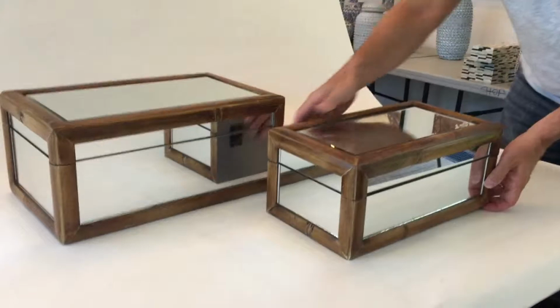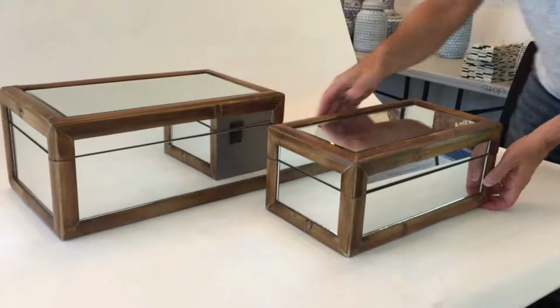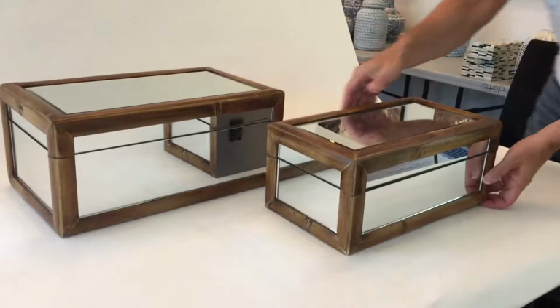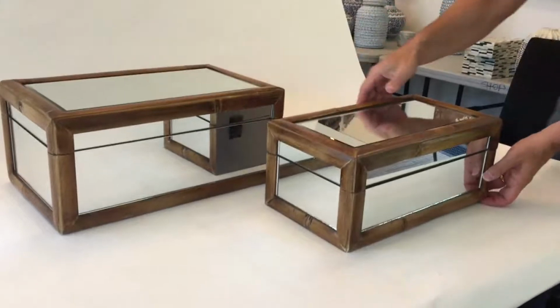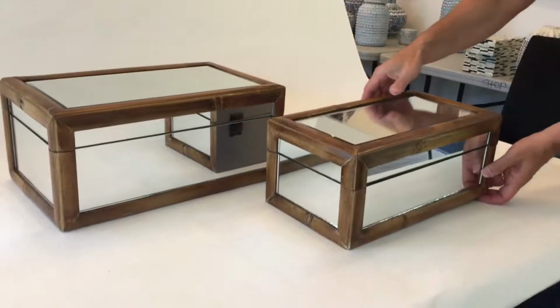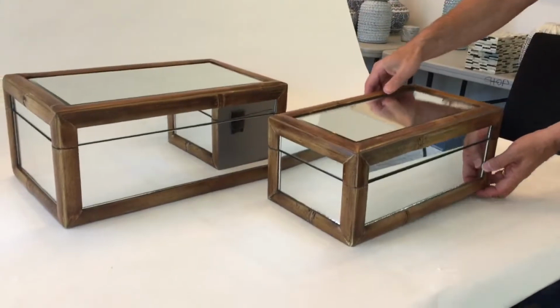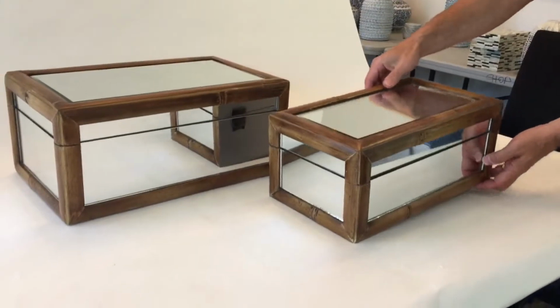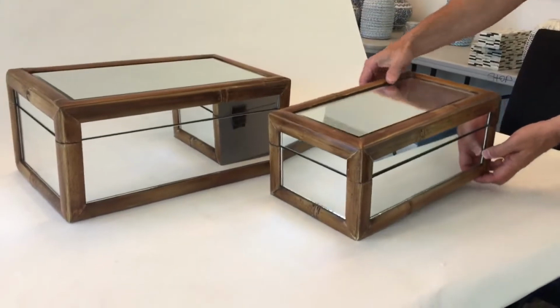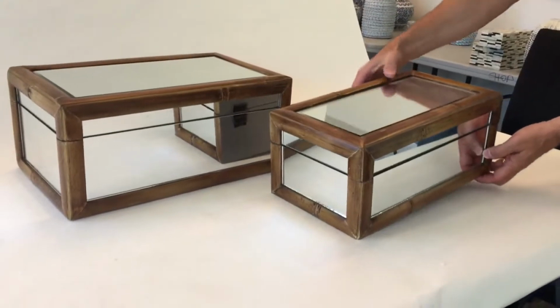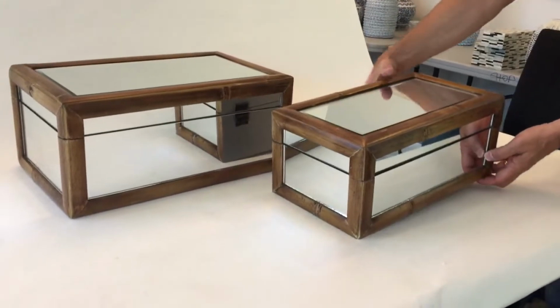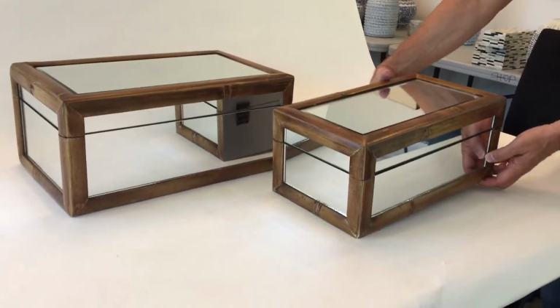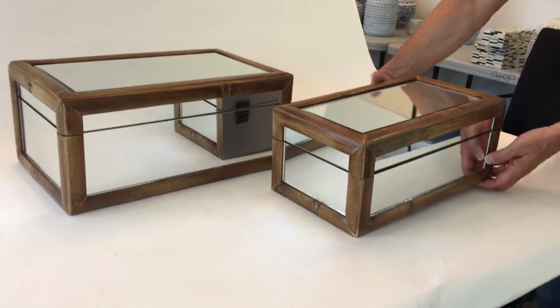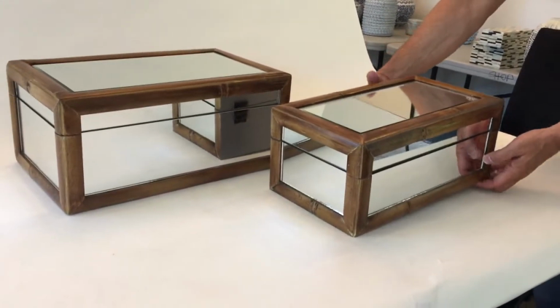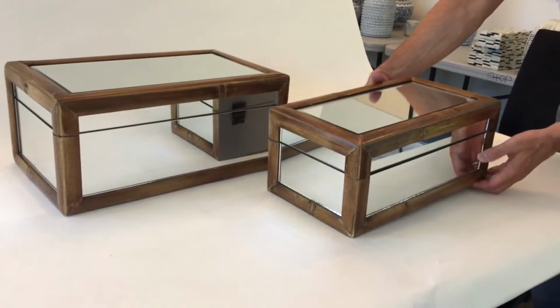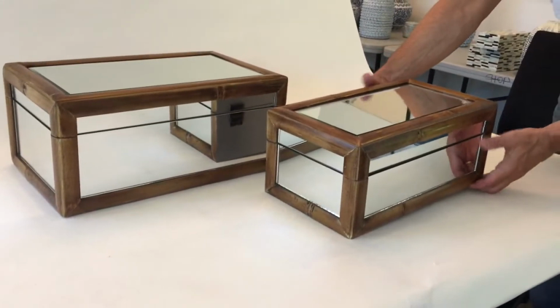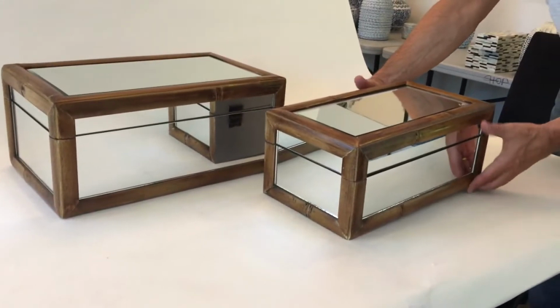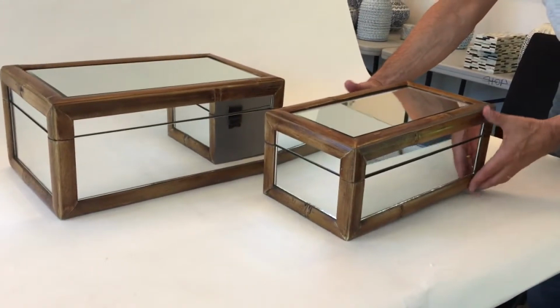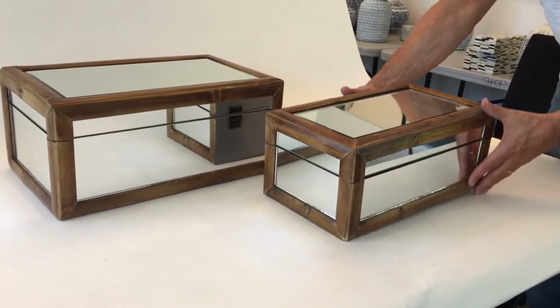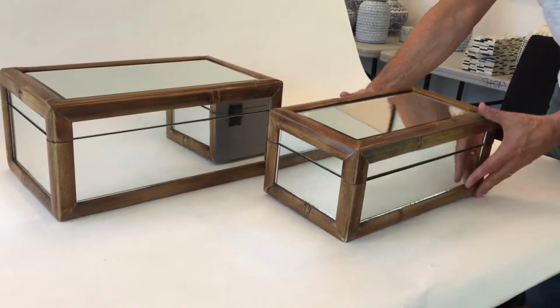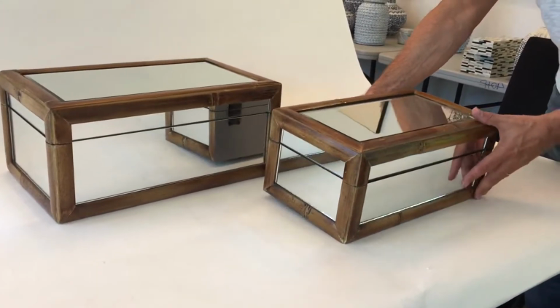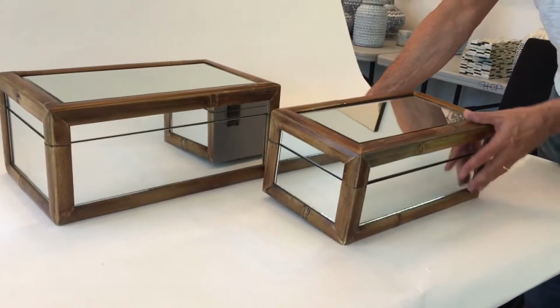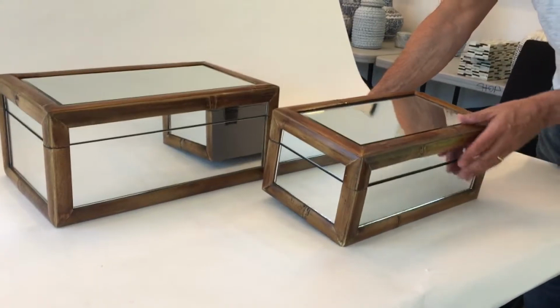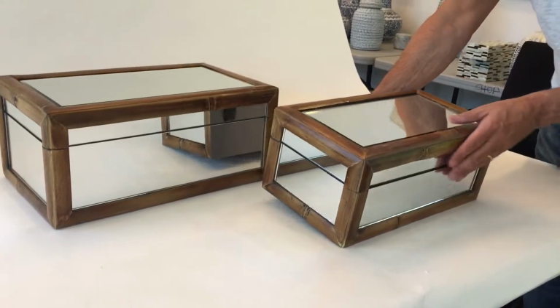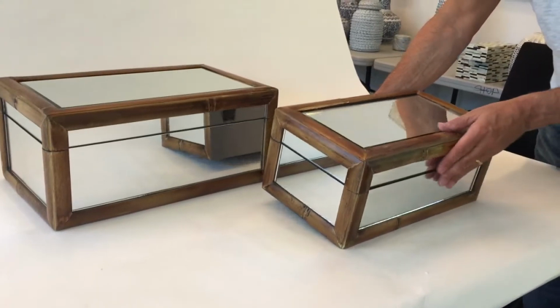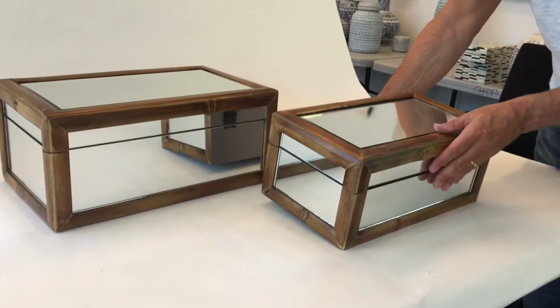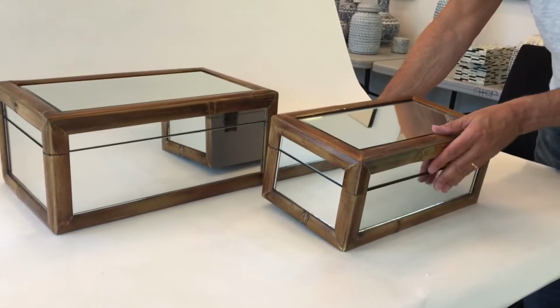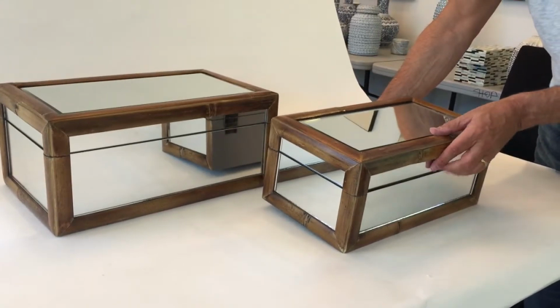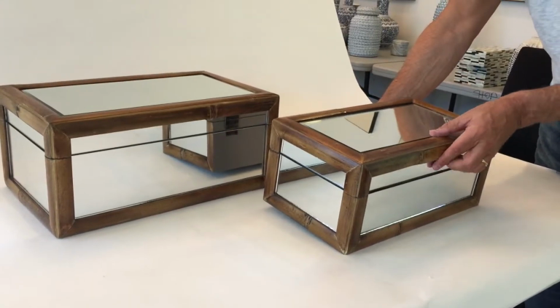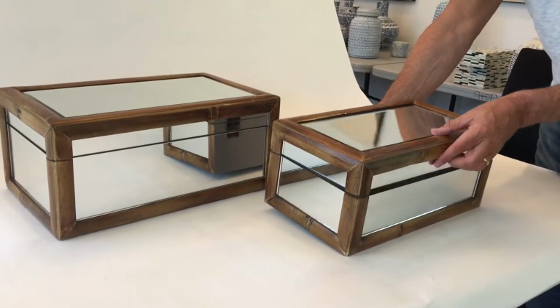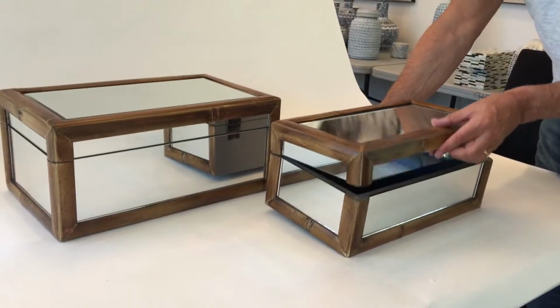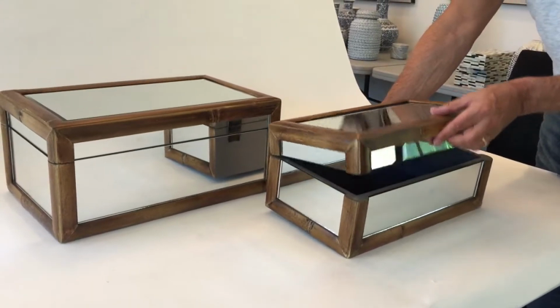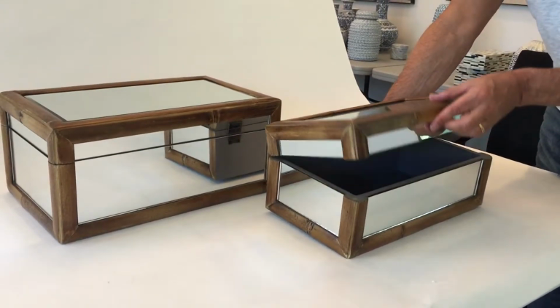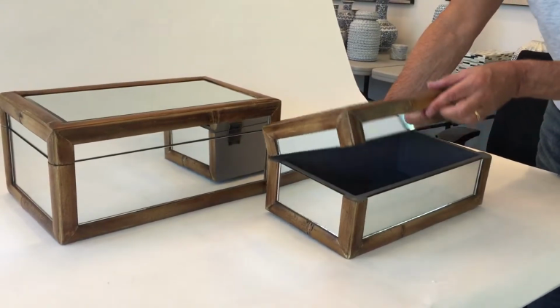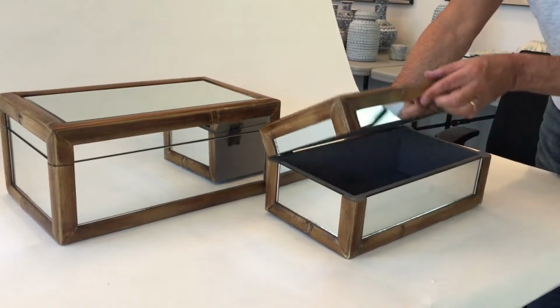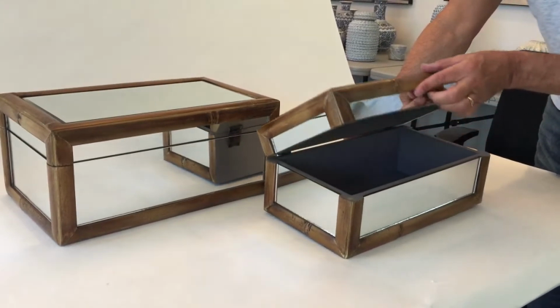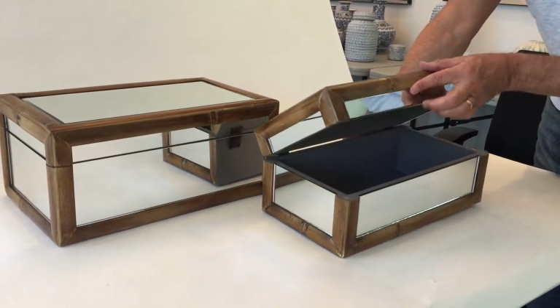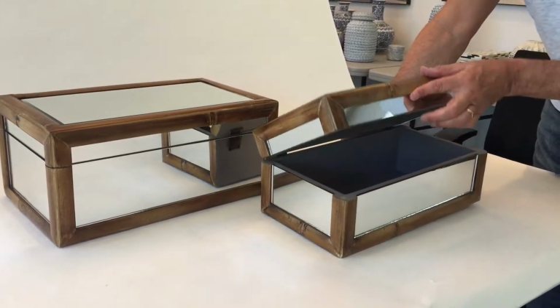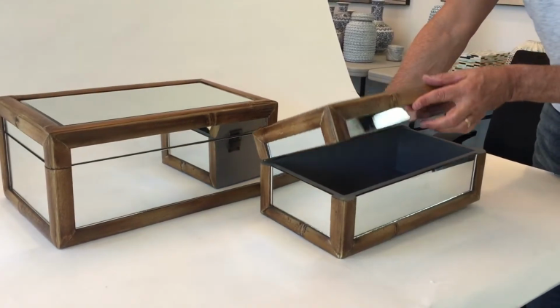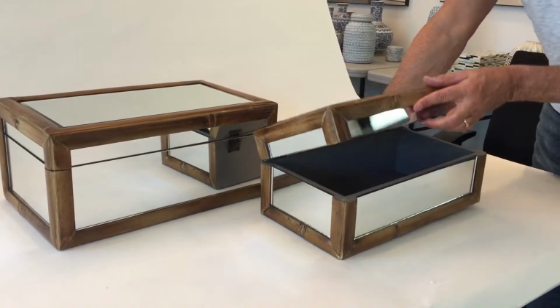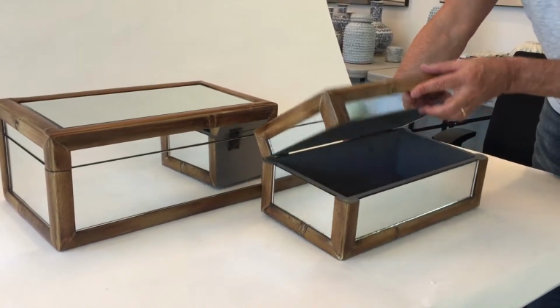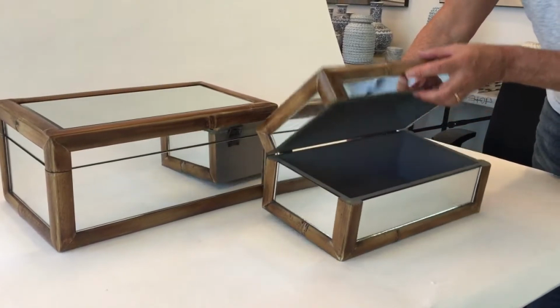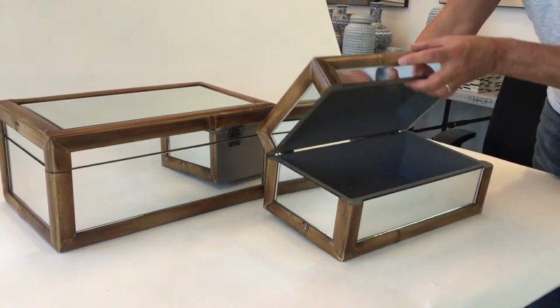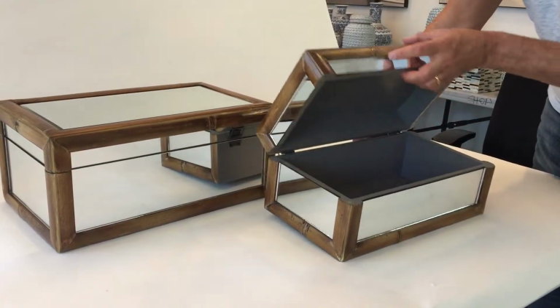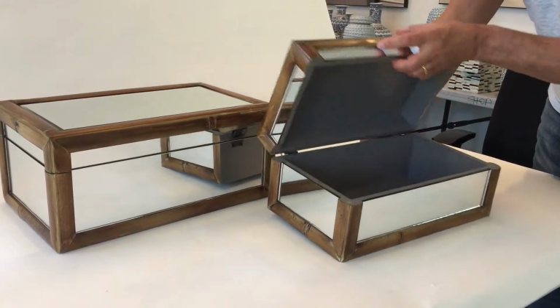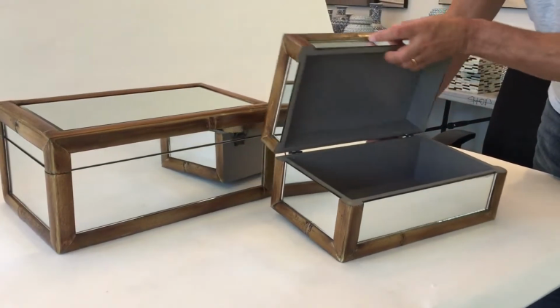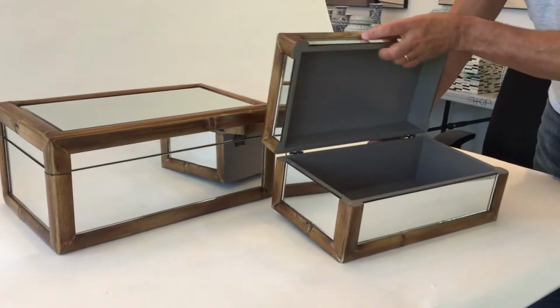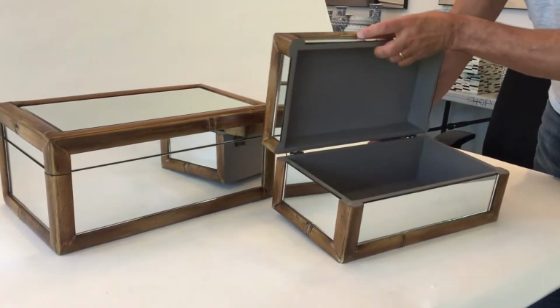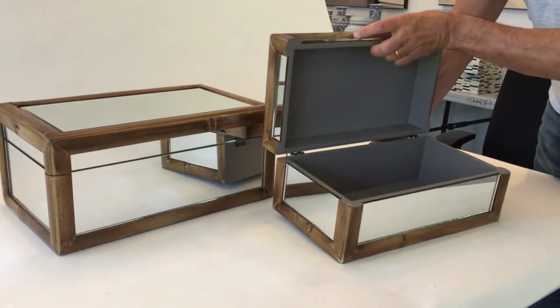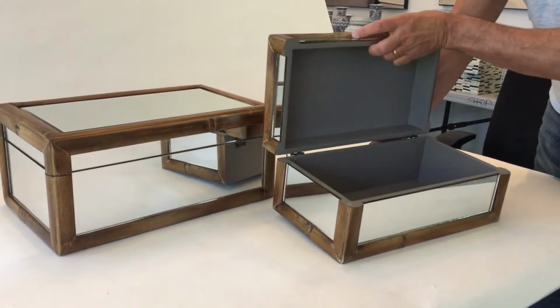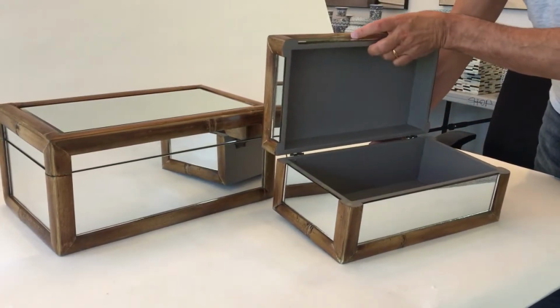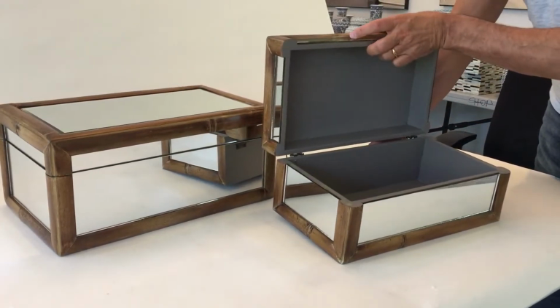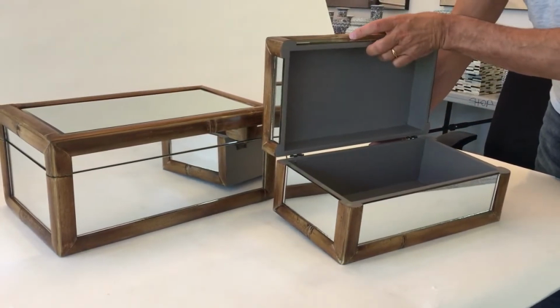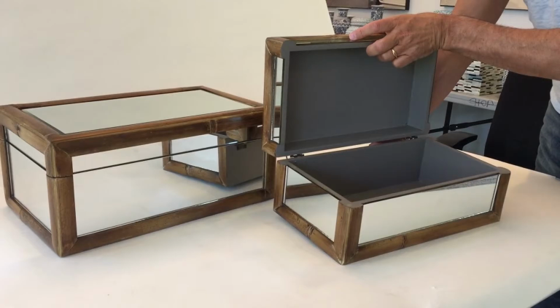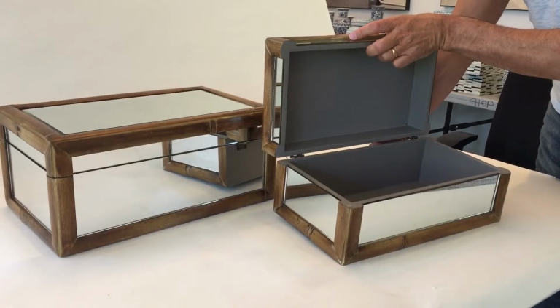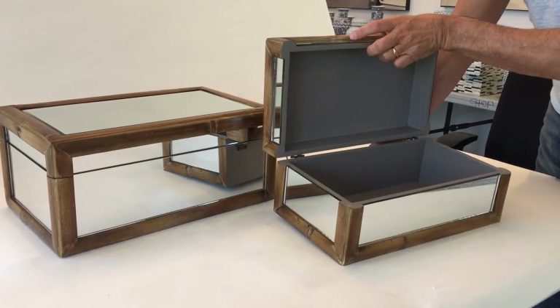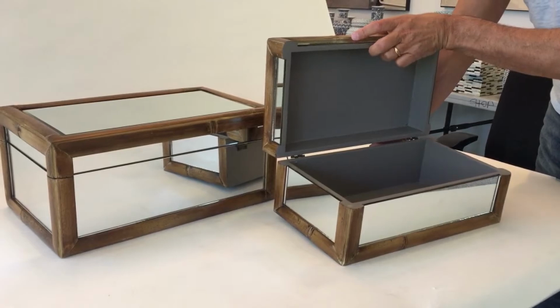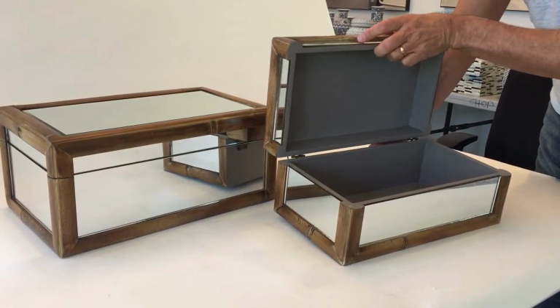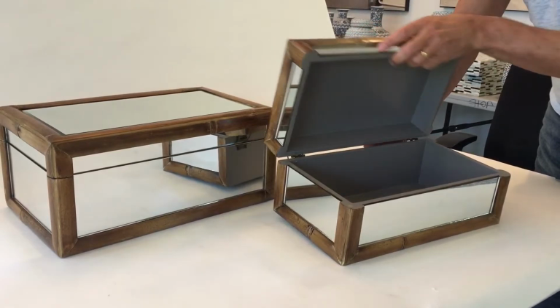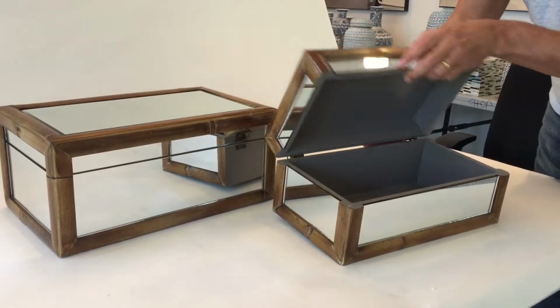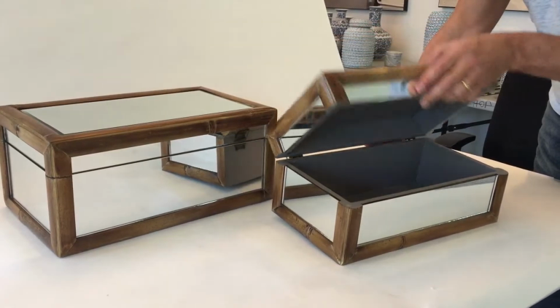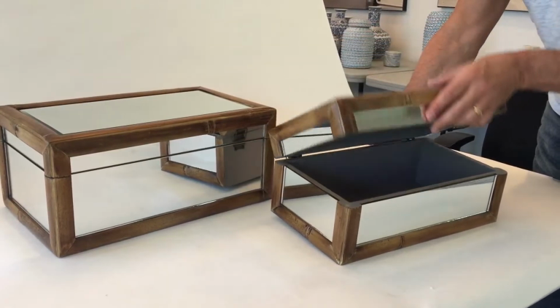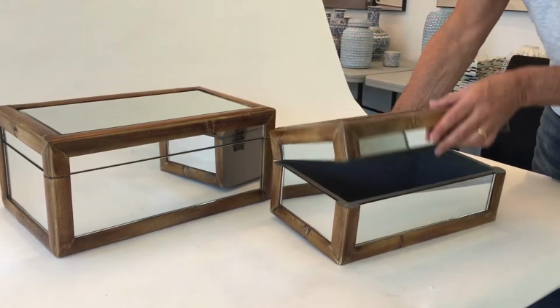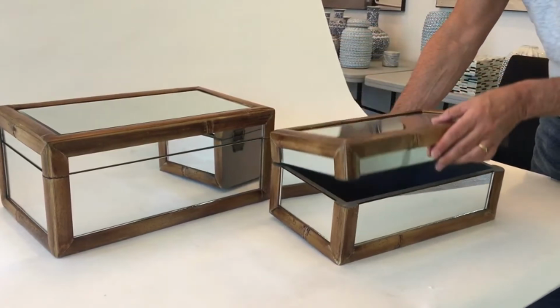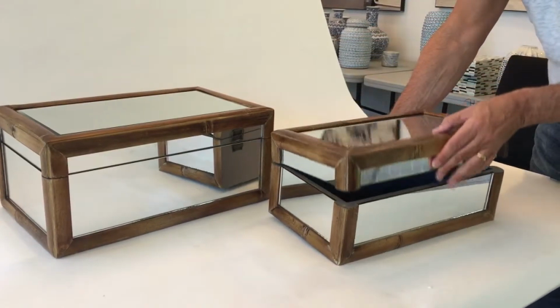Here we have a set of two chests. They're done in bamboo and mirror. They open up with a very simple inside.